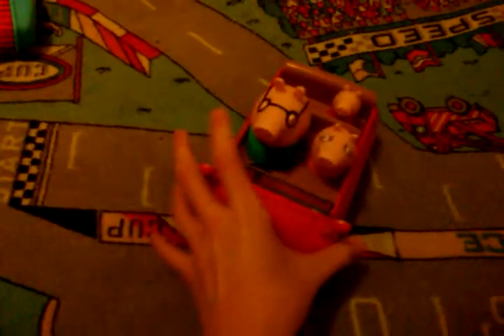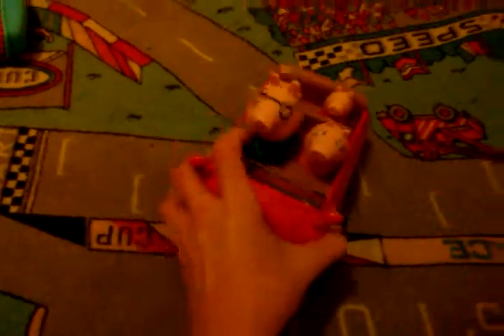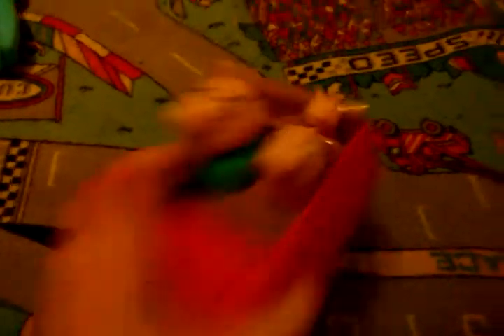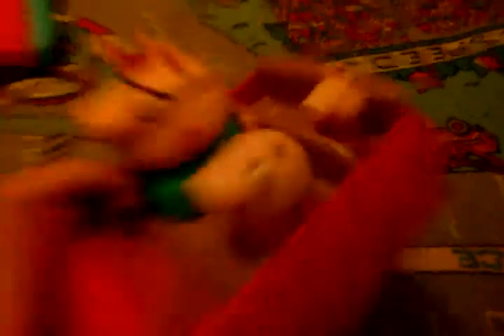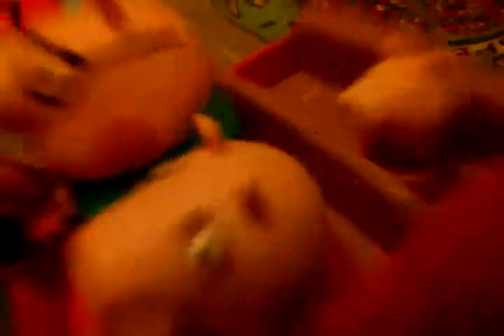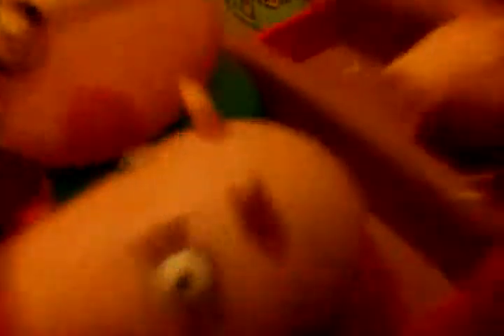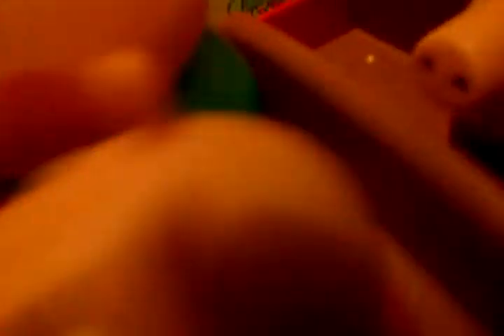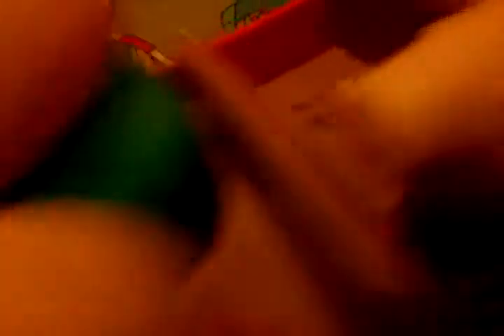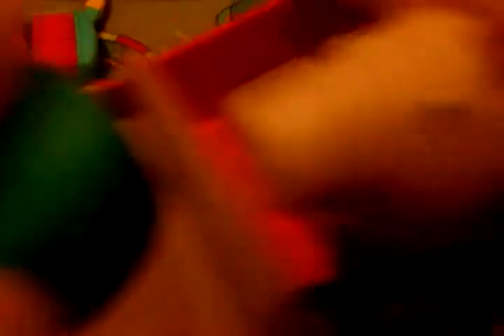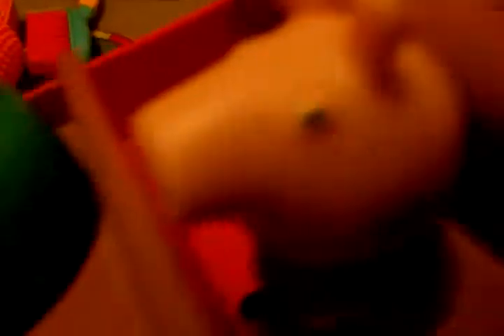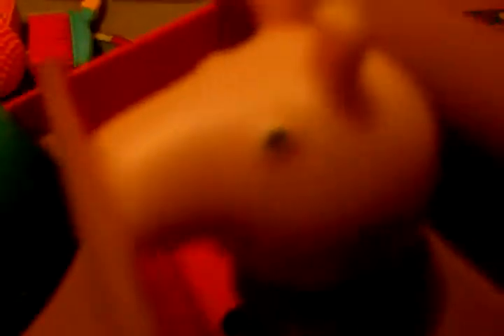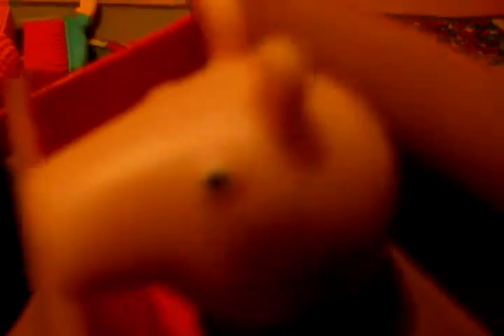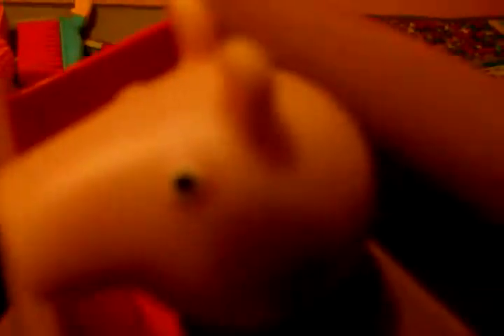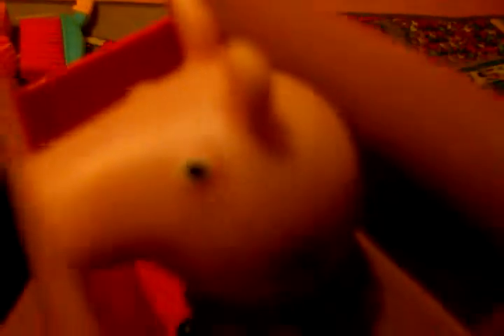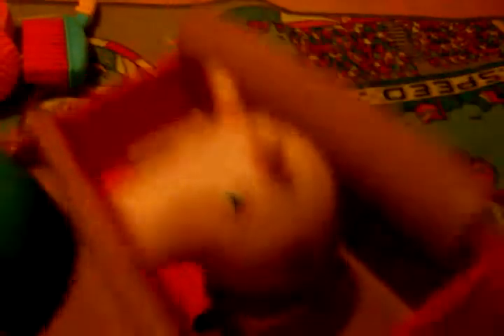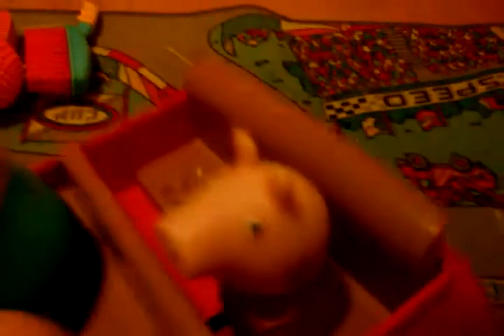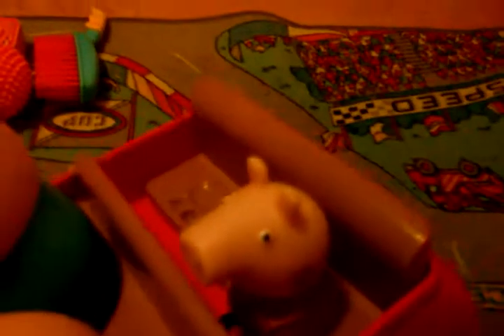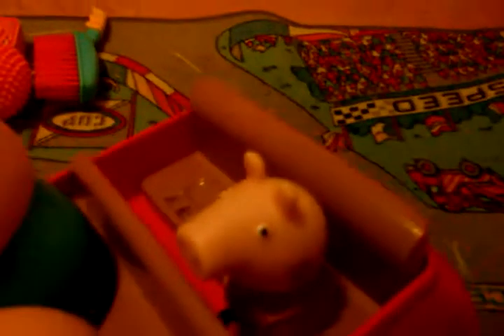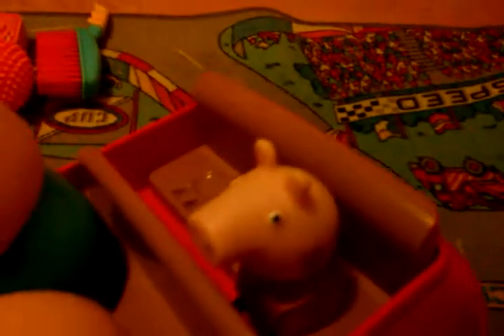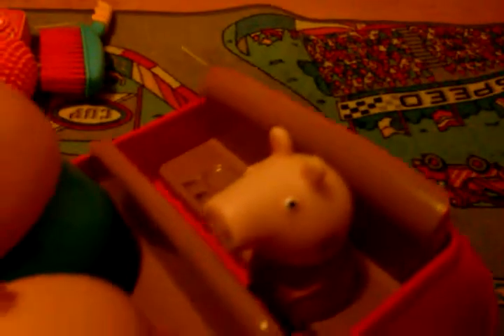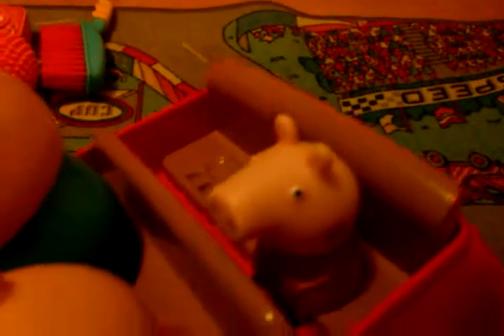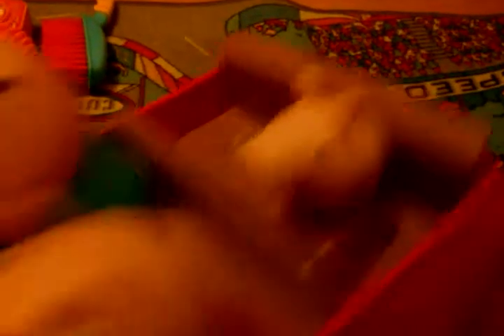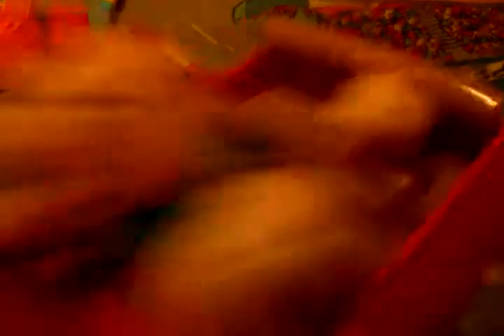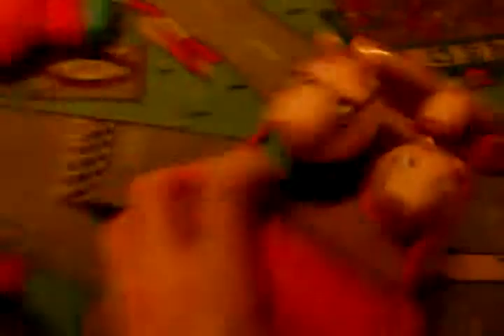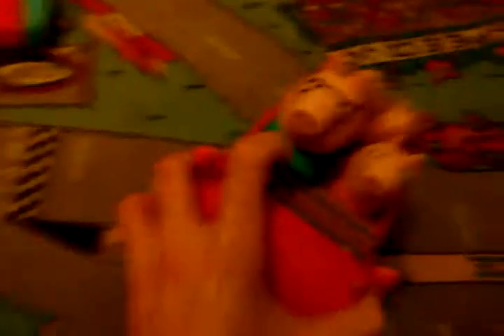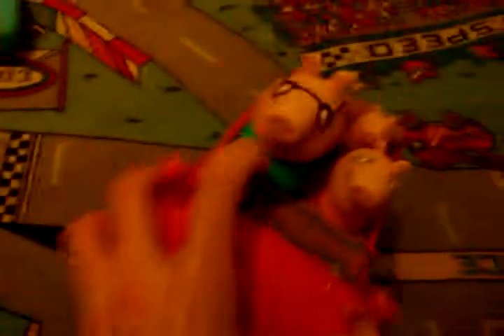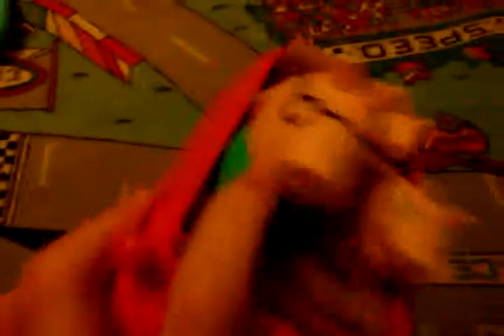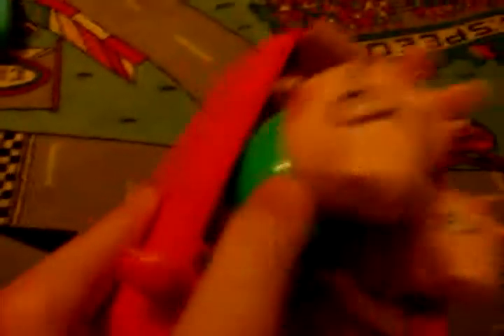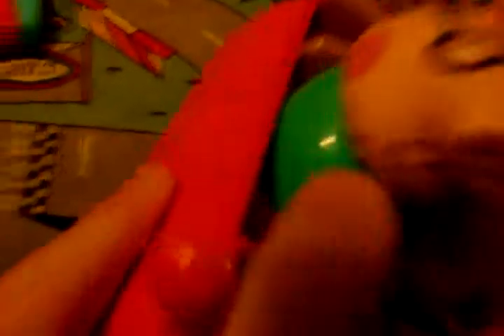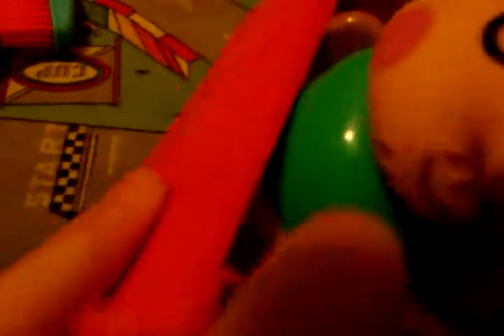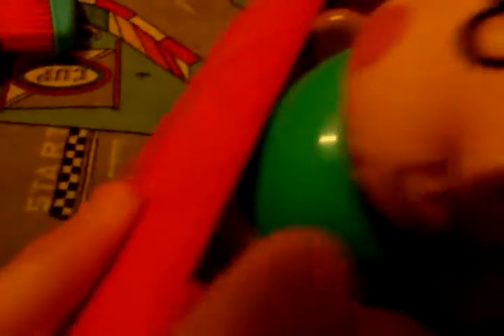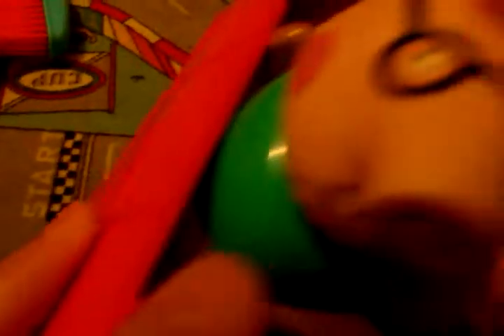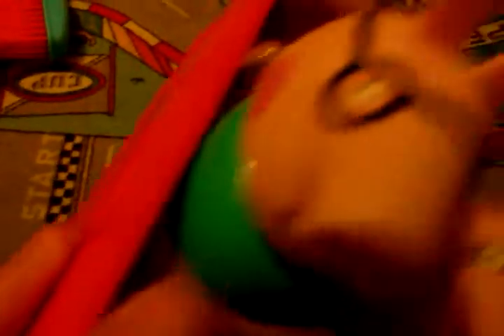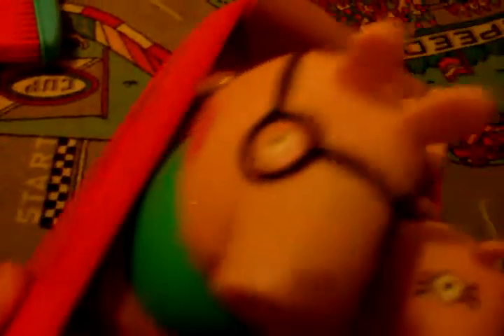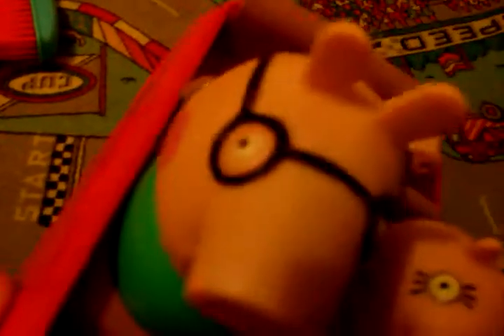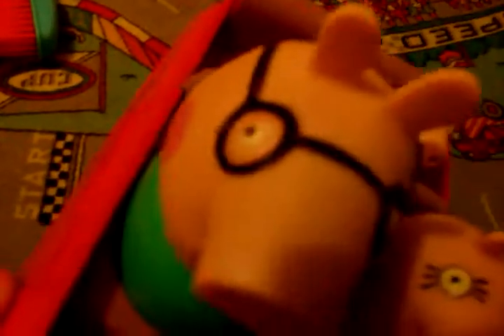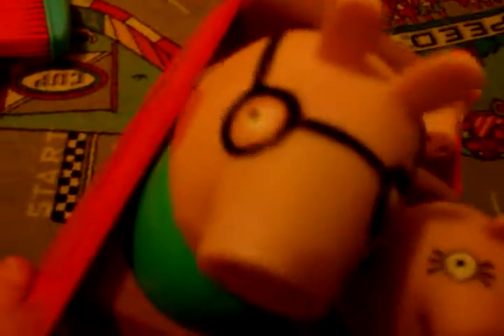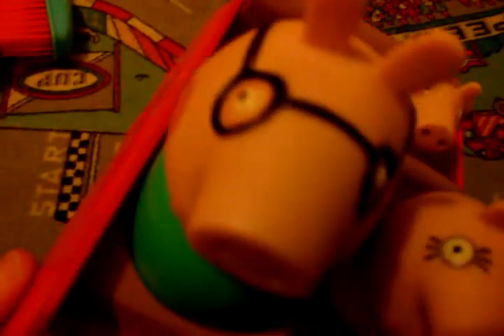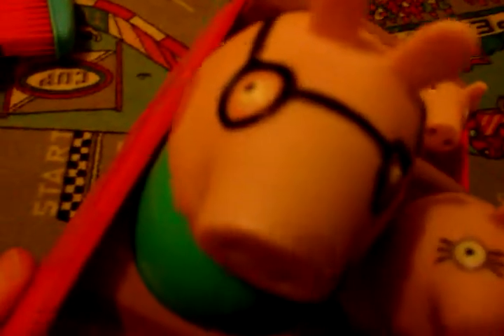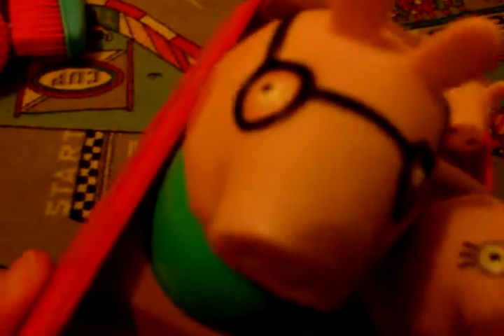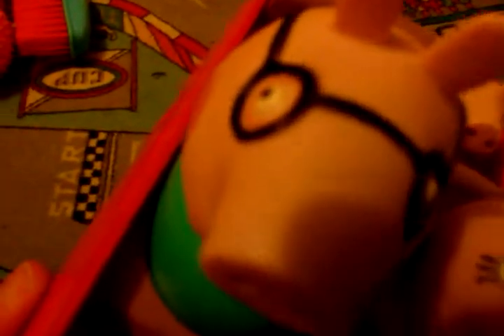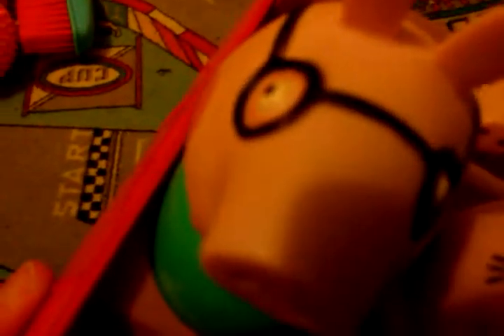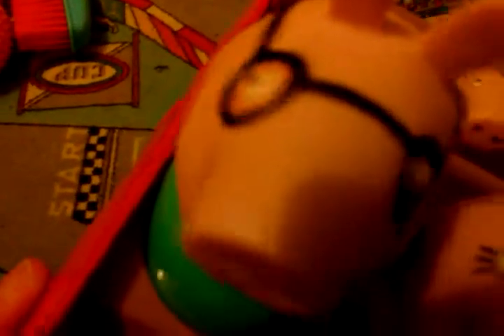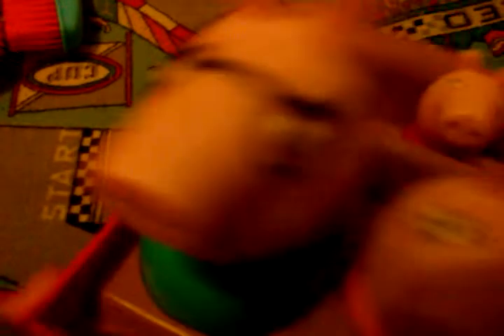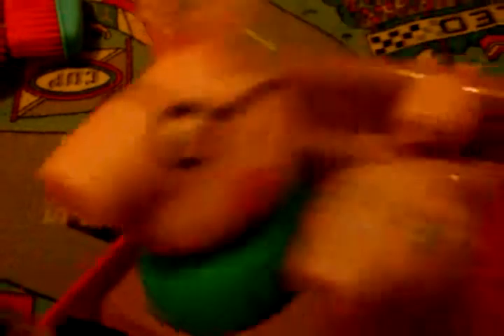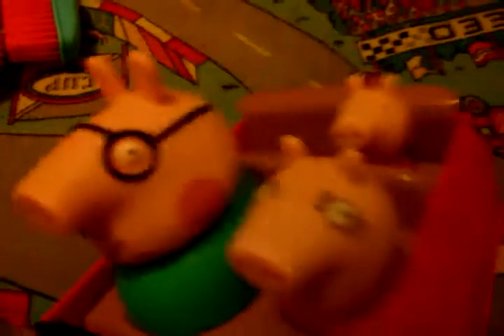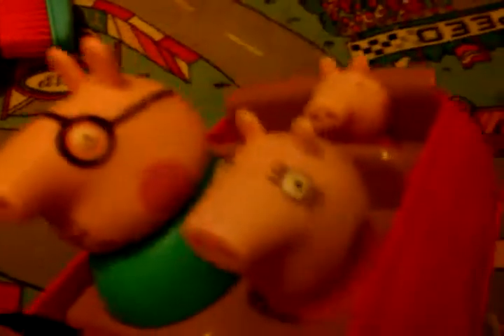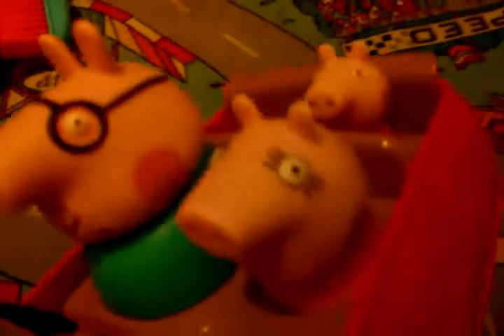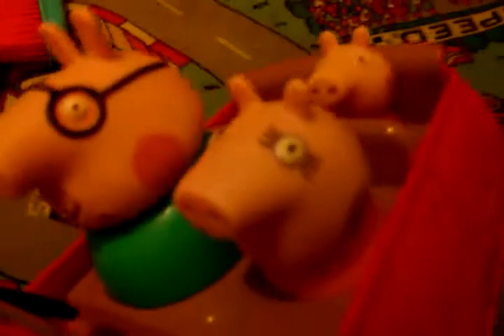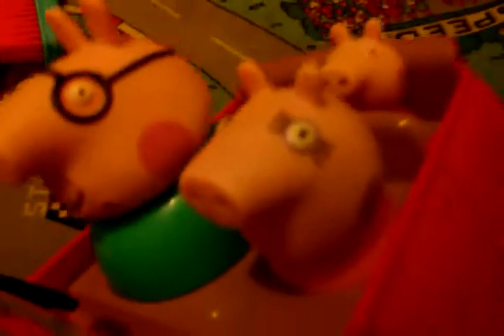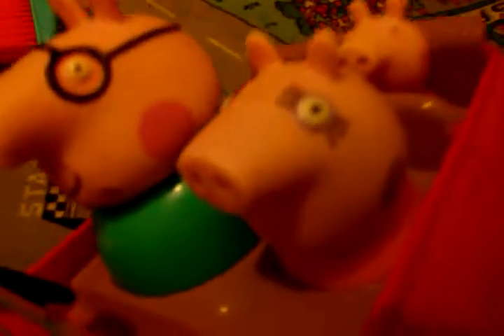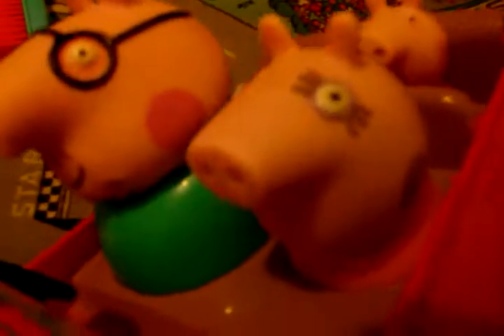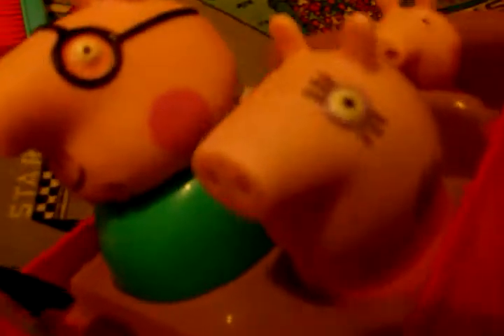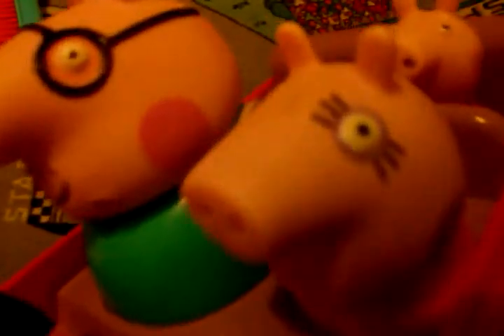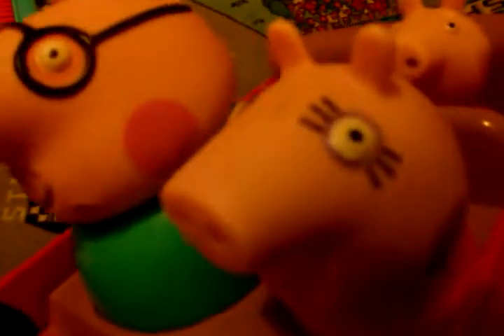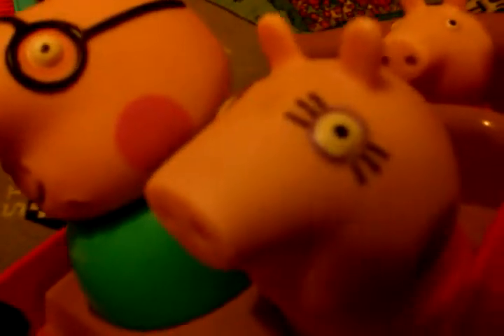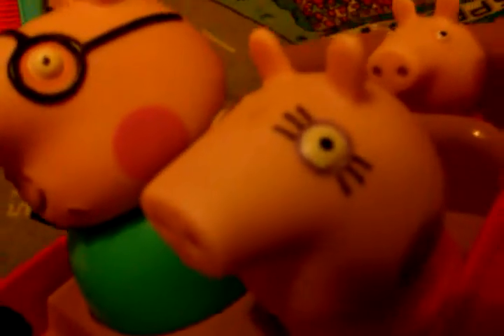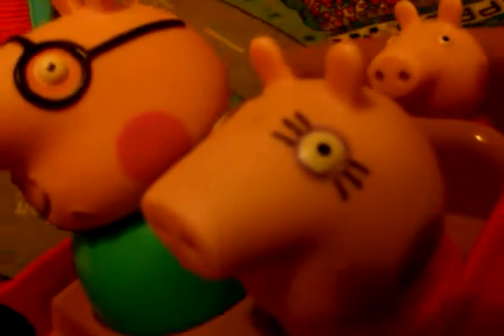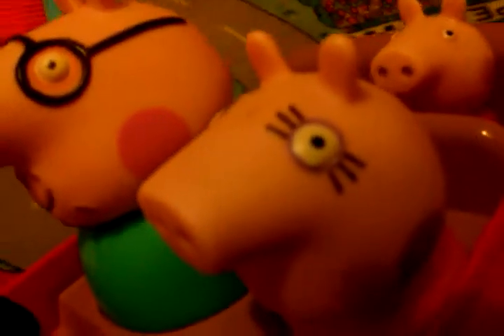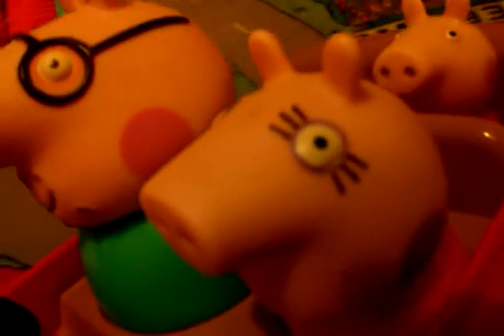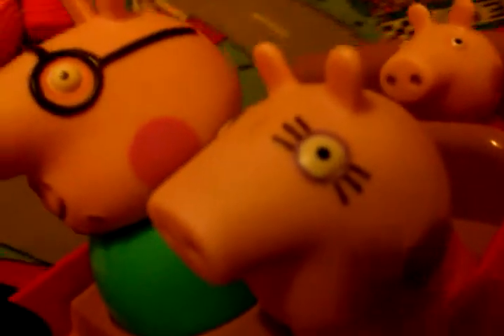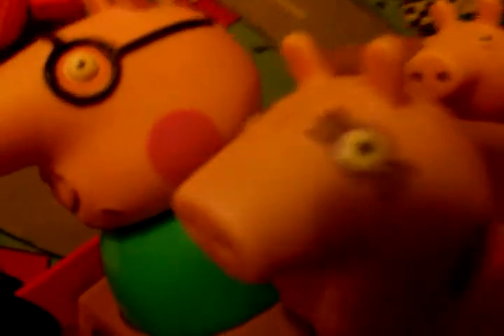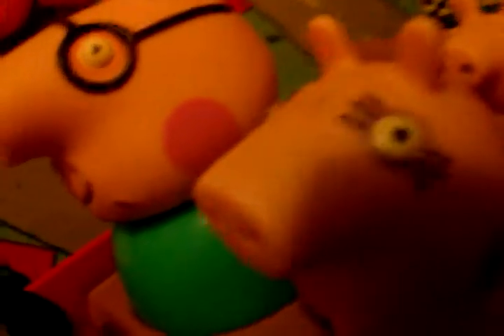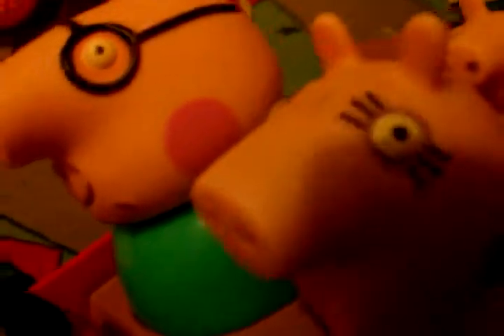He's a Peppa Pig. And he's a Peppa Pig, Peppa Peppa Pig. And he's a Peppa Pig, Peppa Pig.